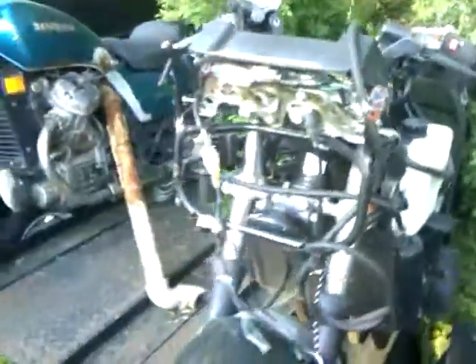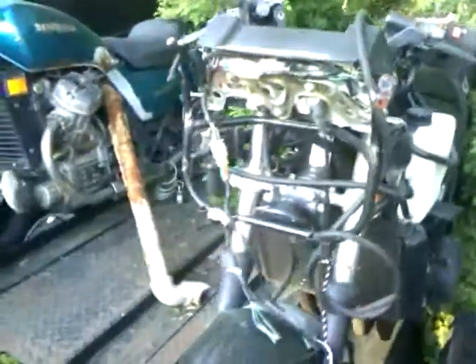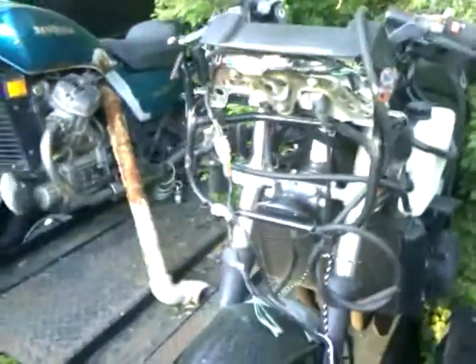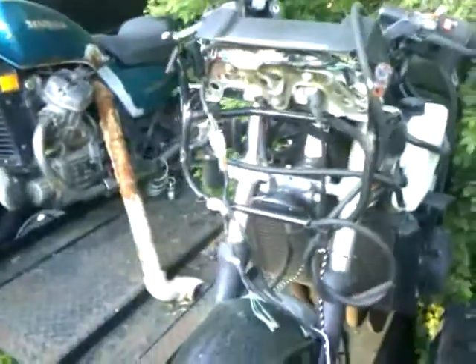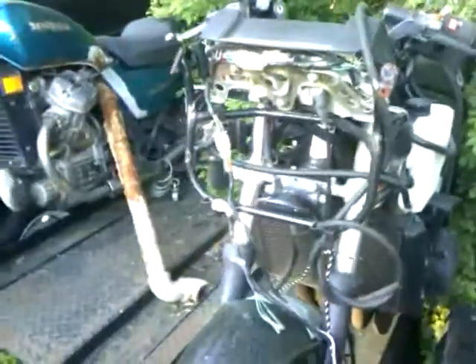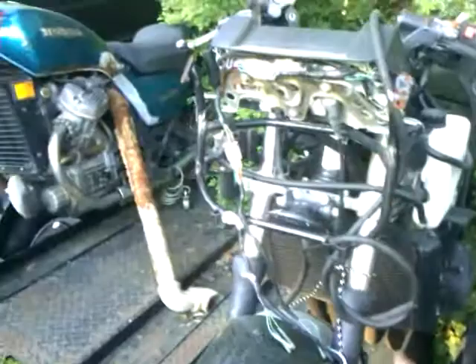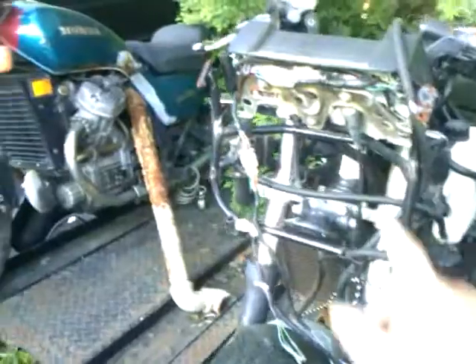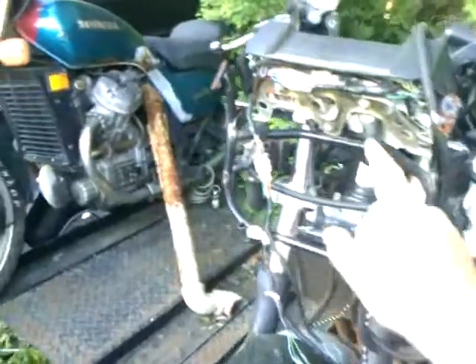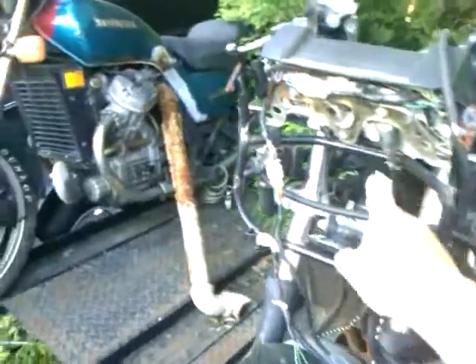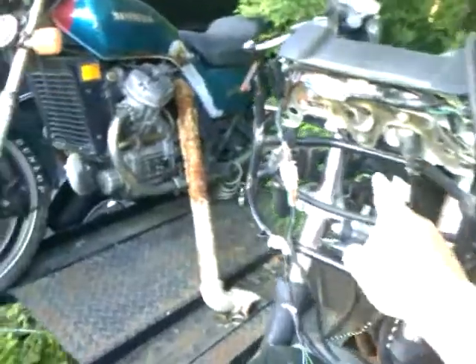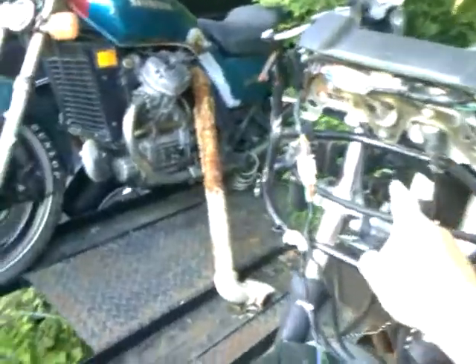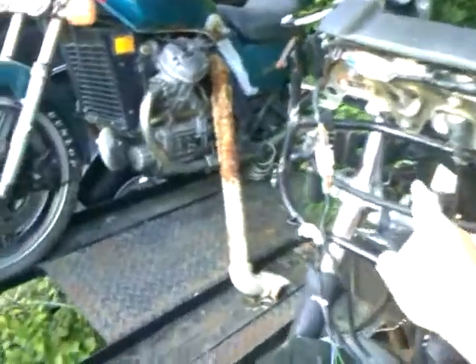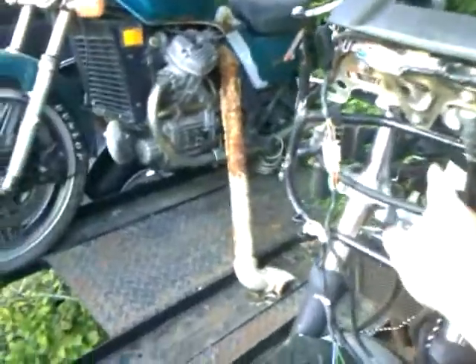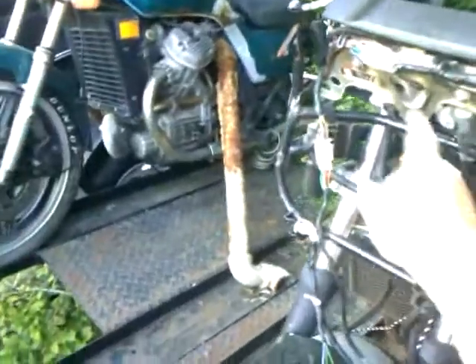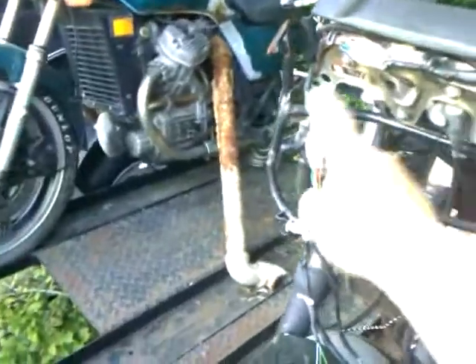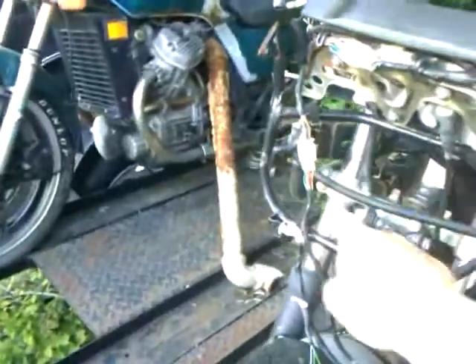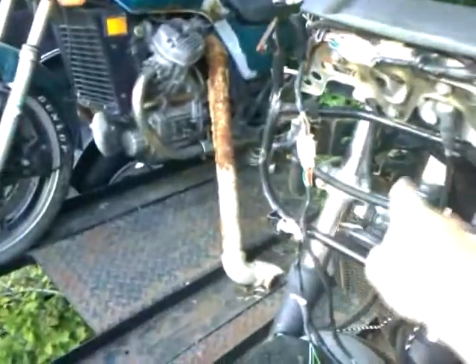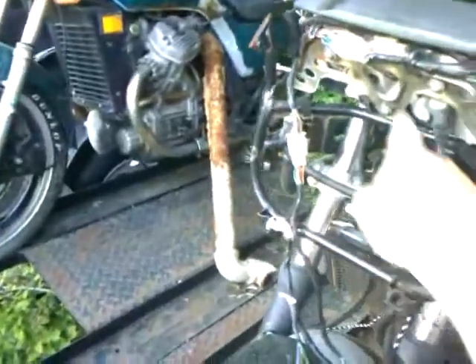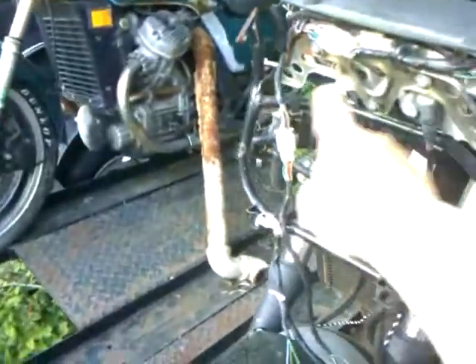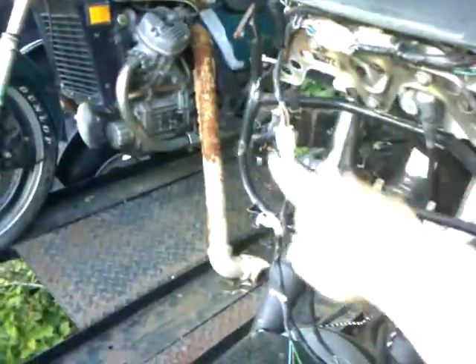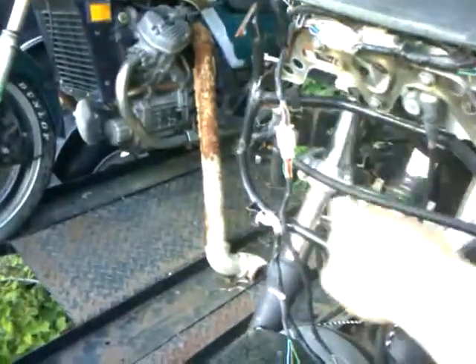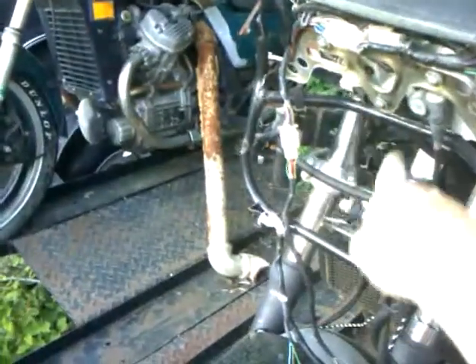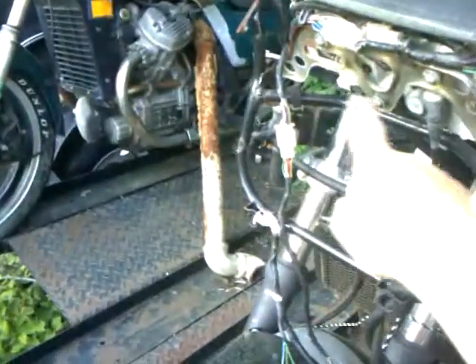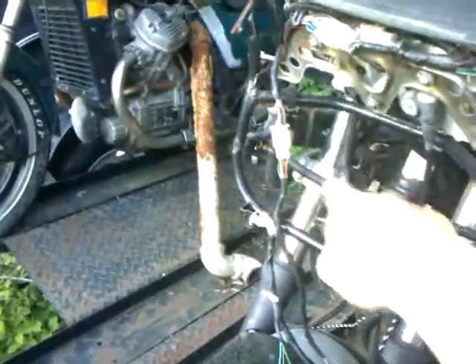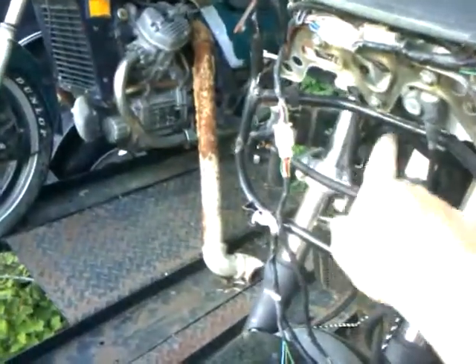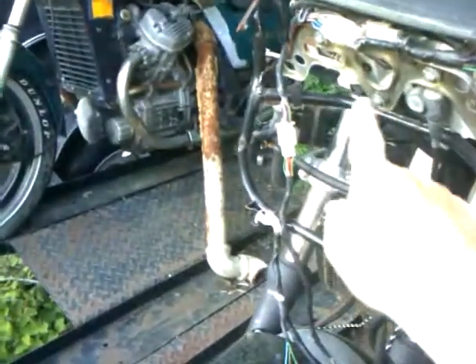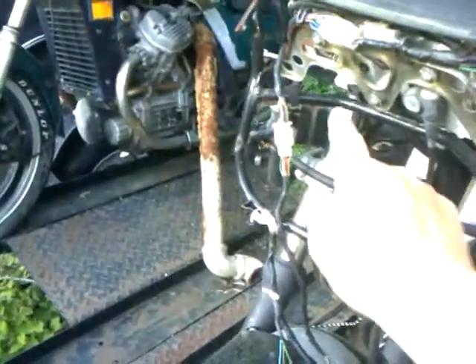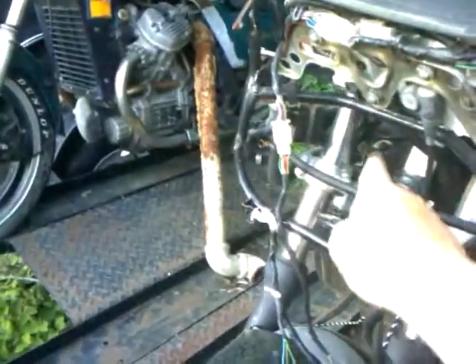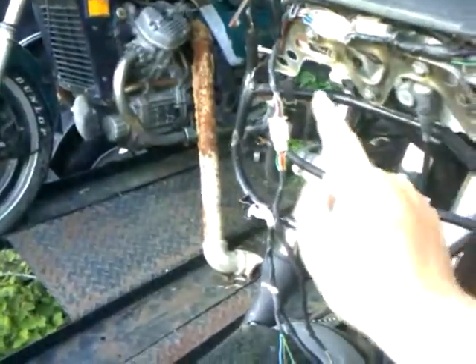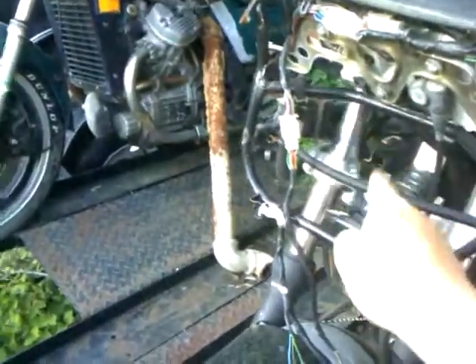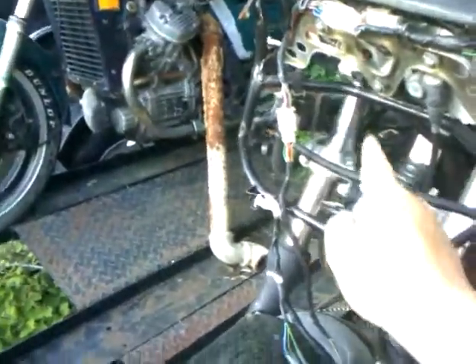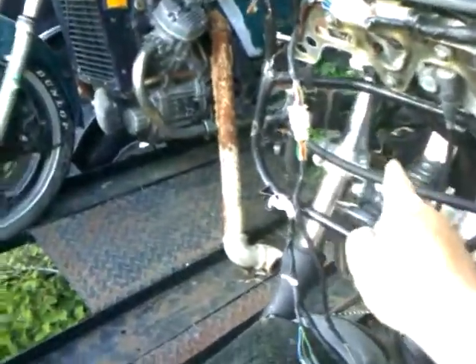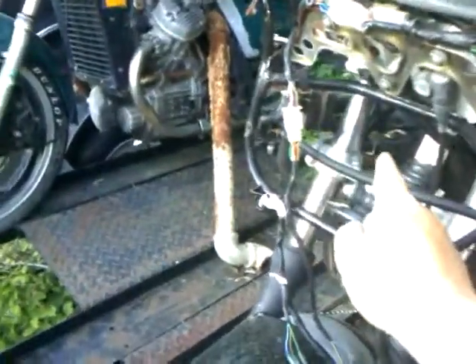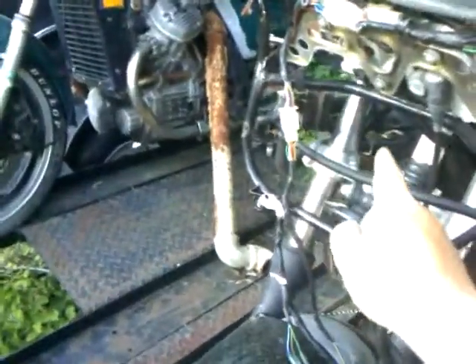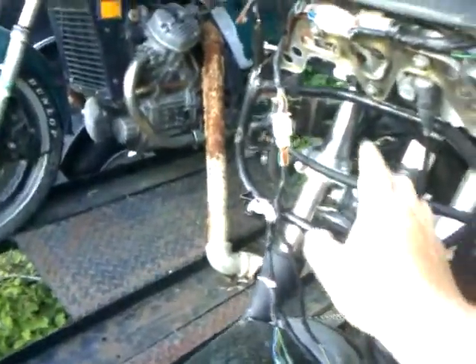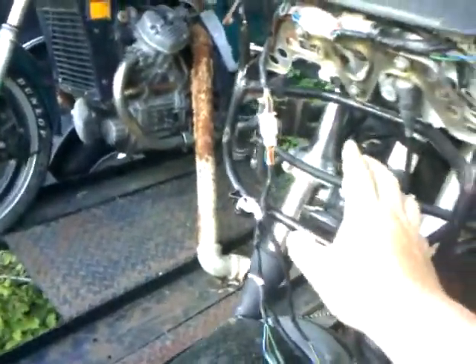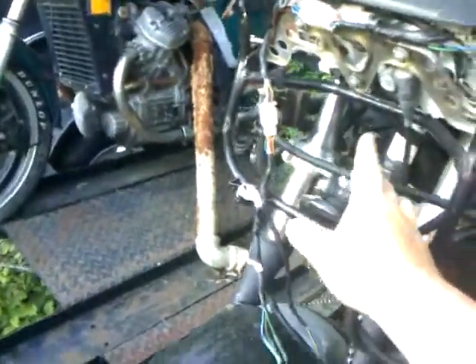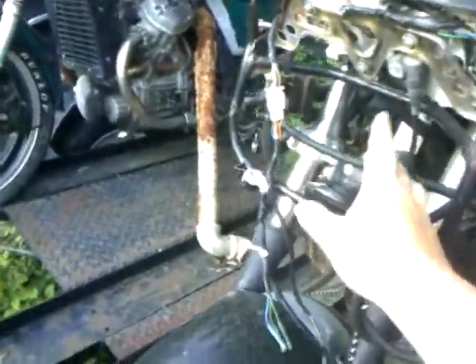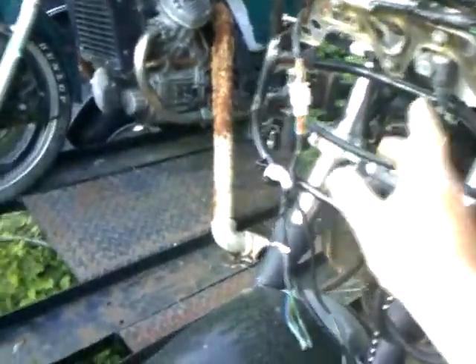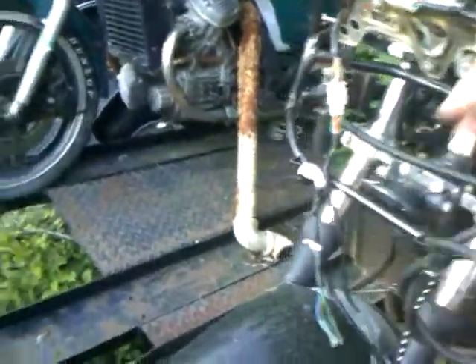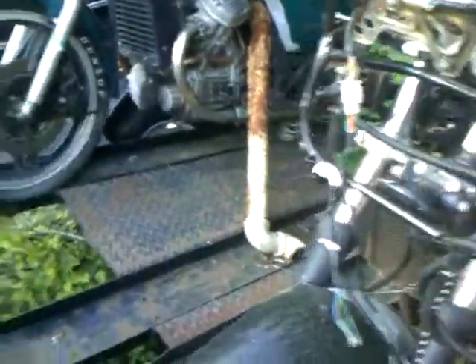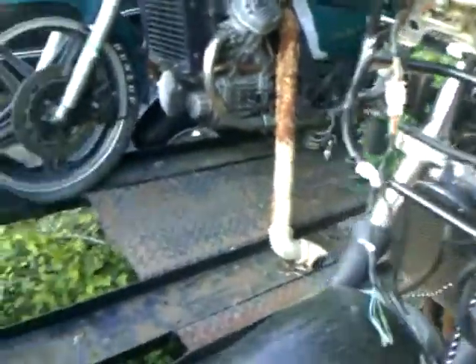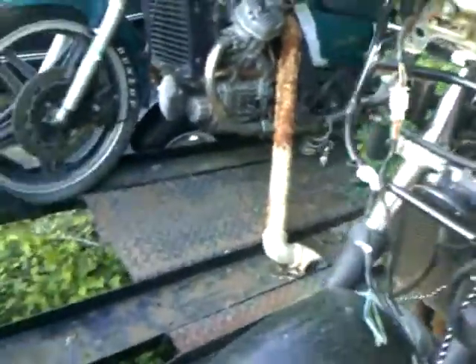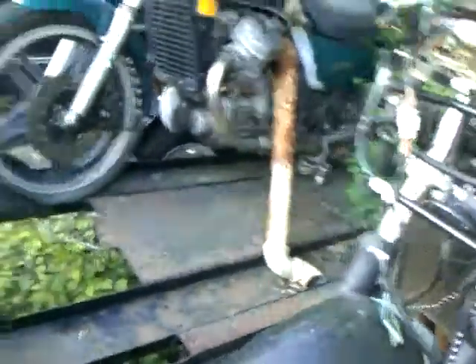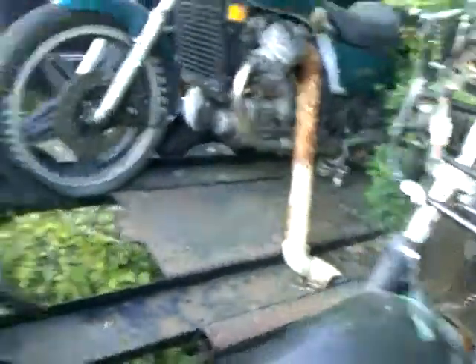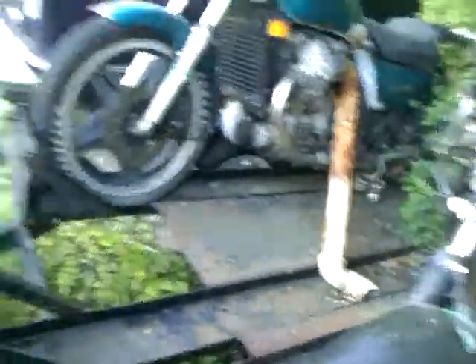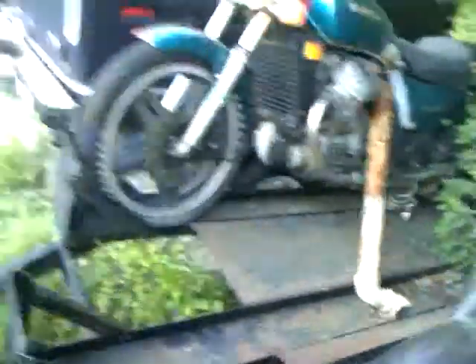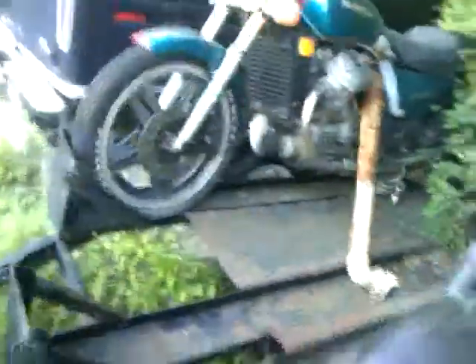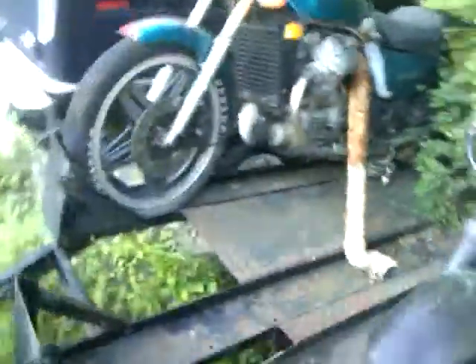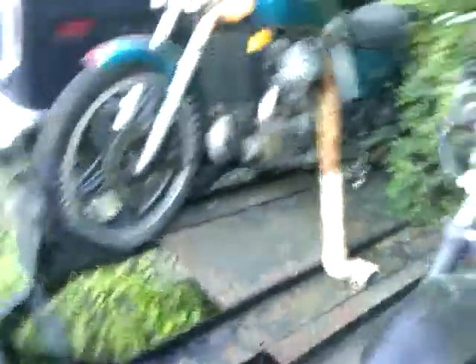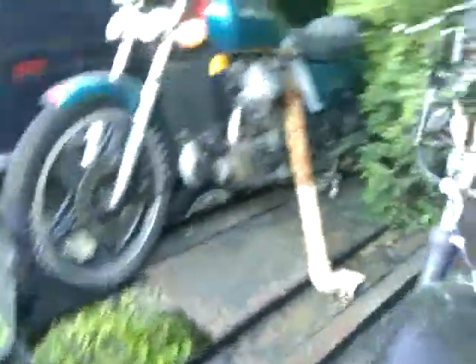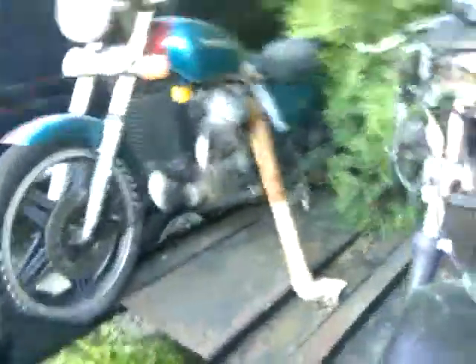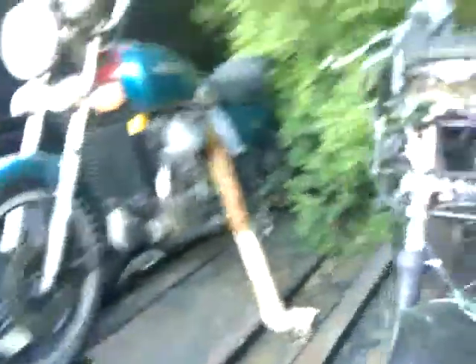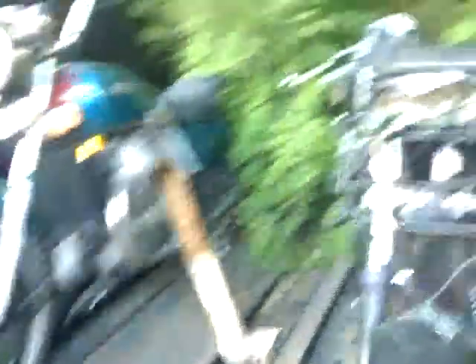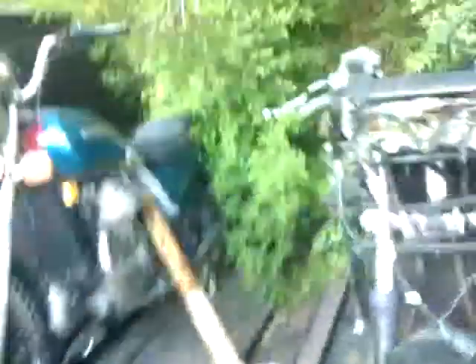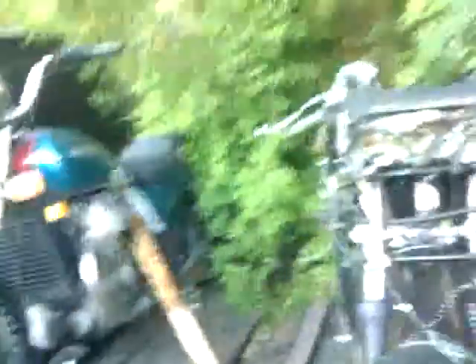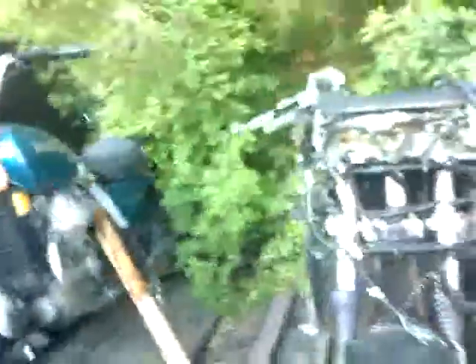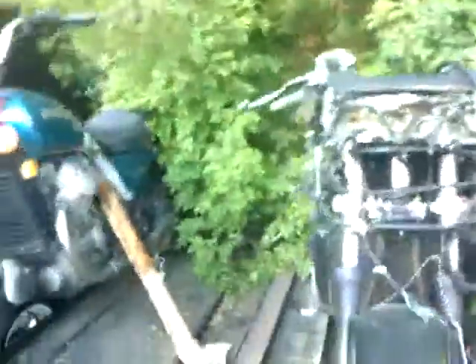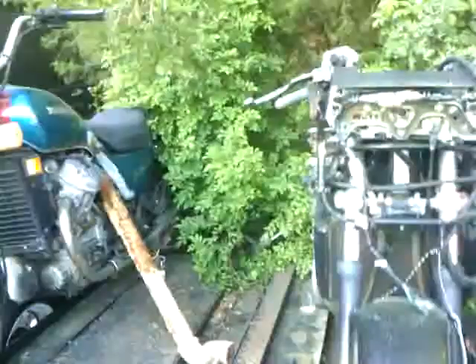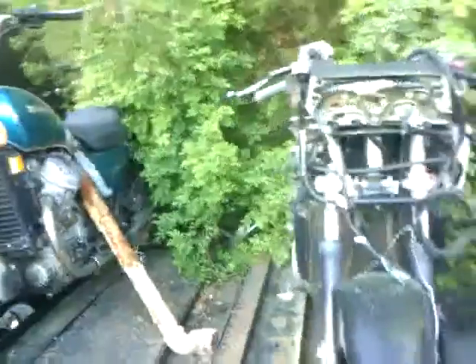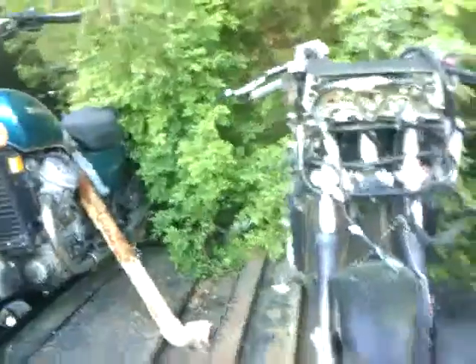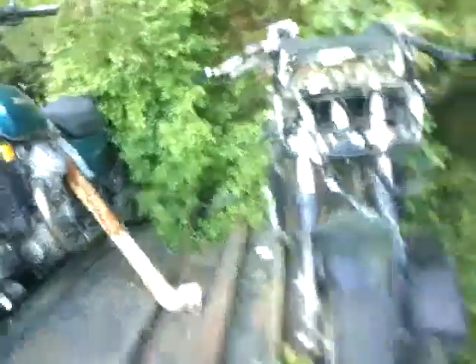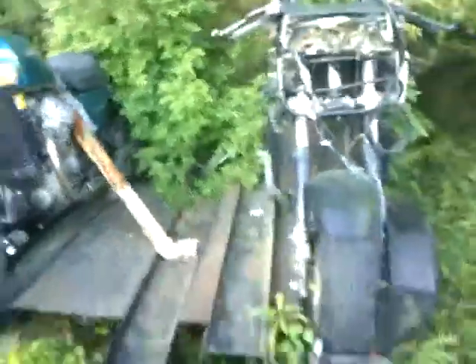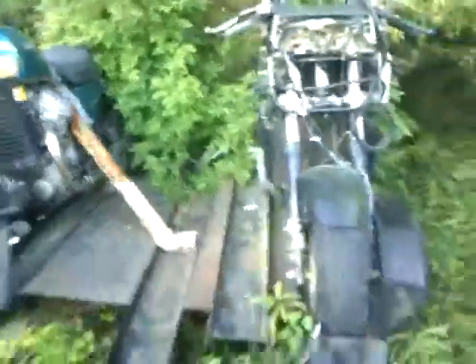I think the only piece I'm missing is maybe the headlight — I'll have to check for that. But I have most of the plastics.